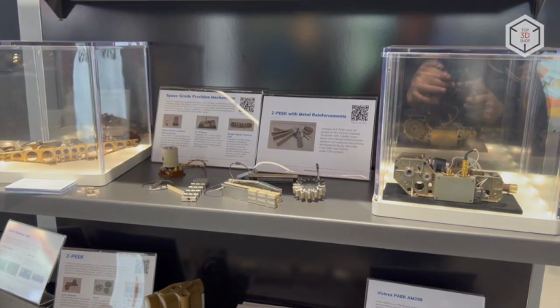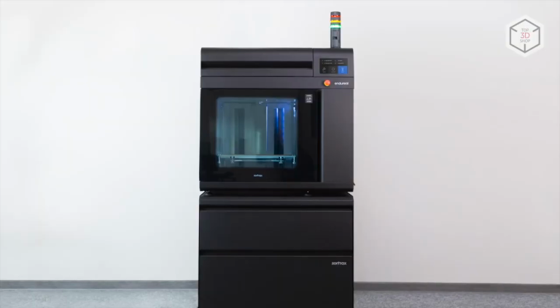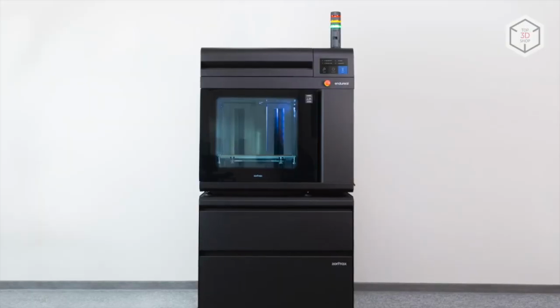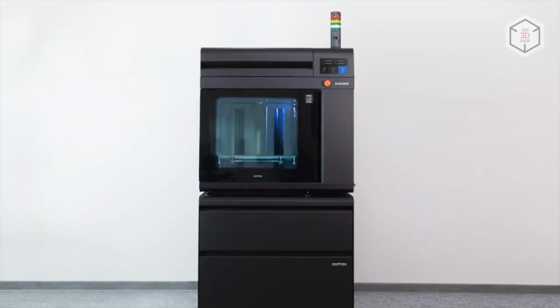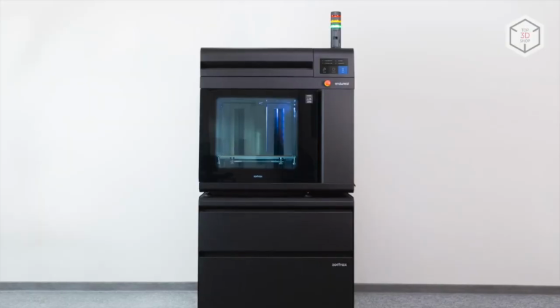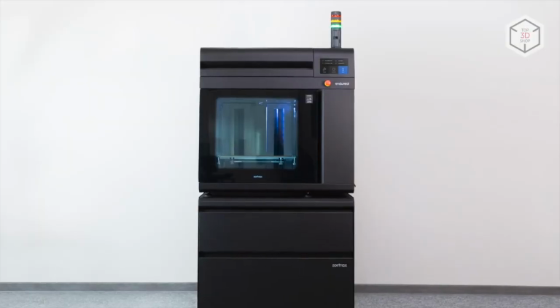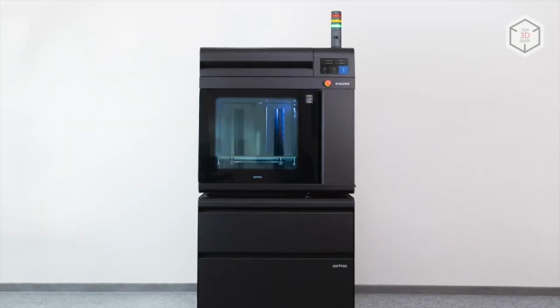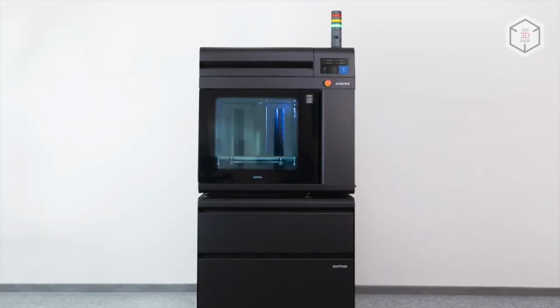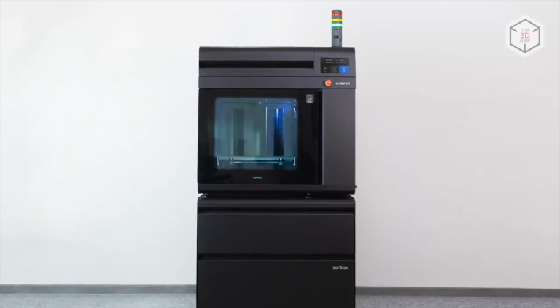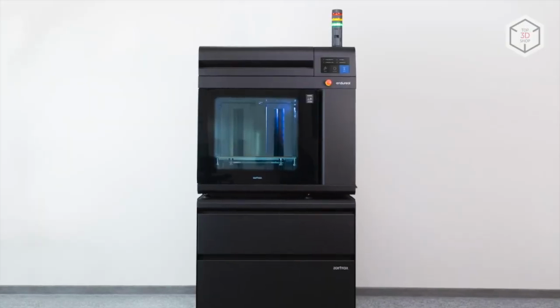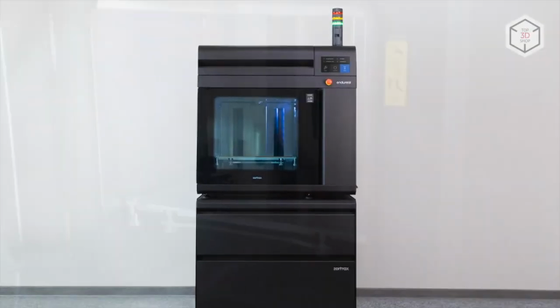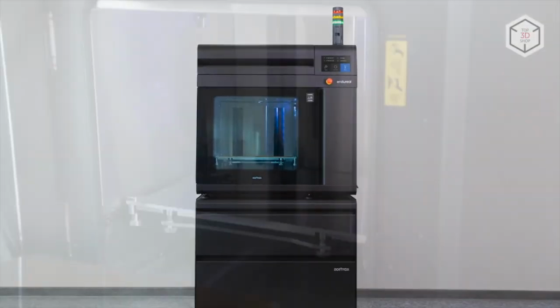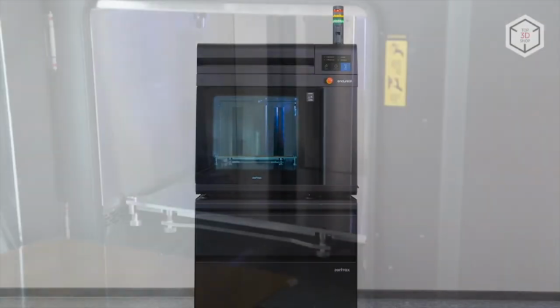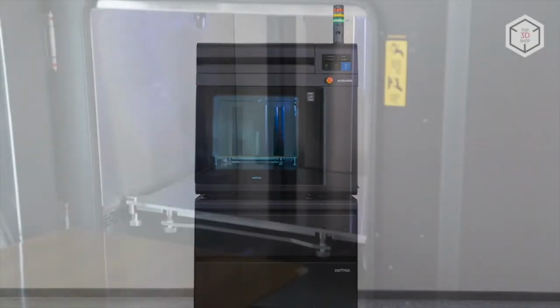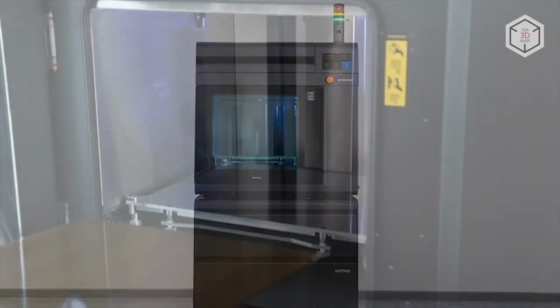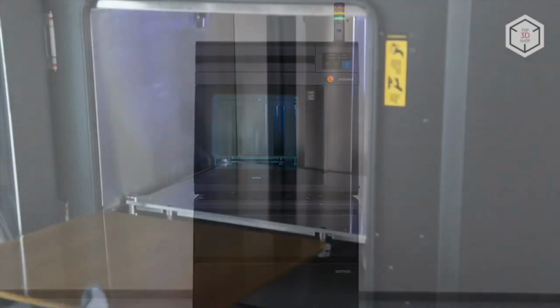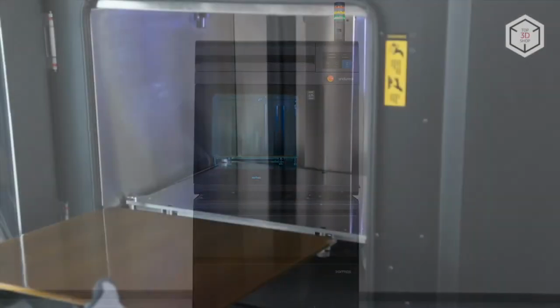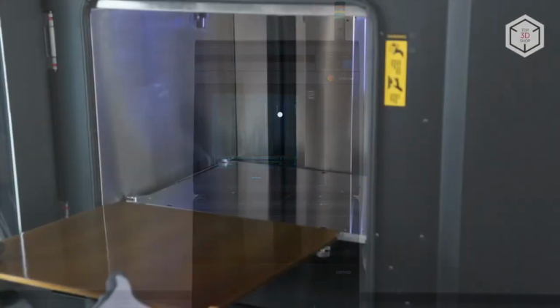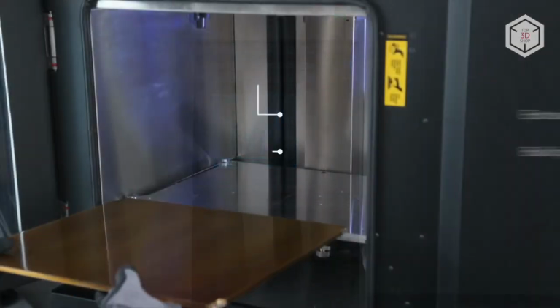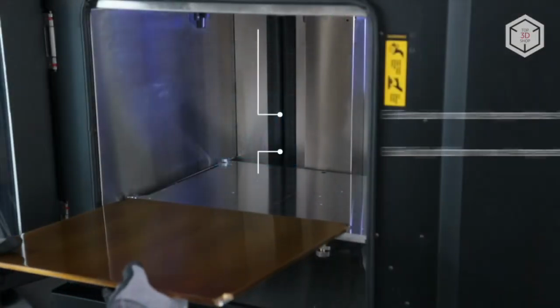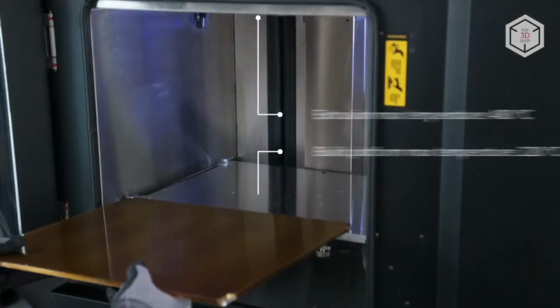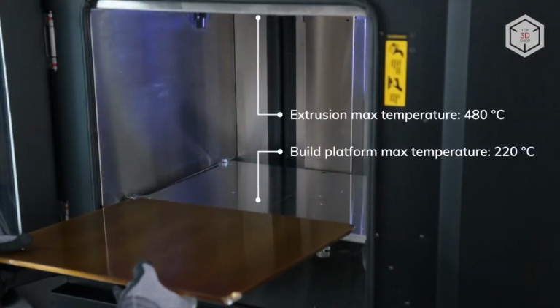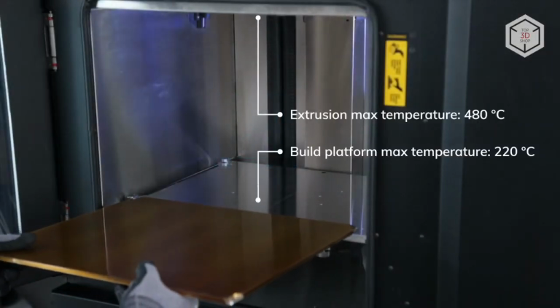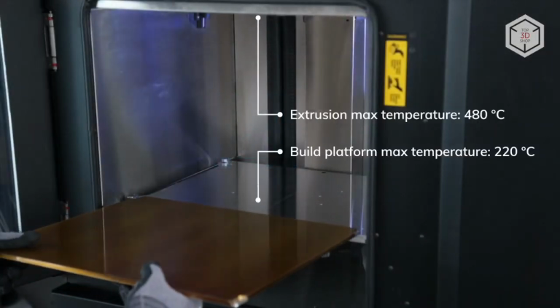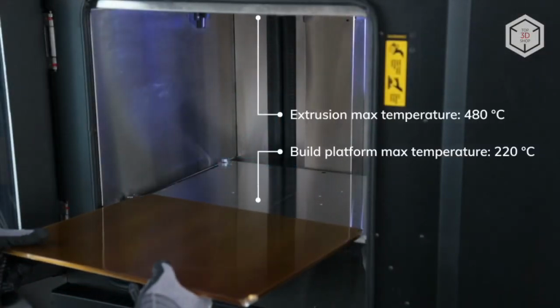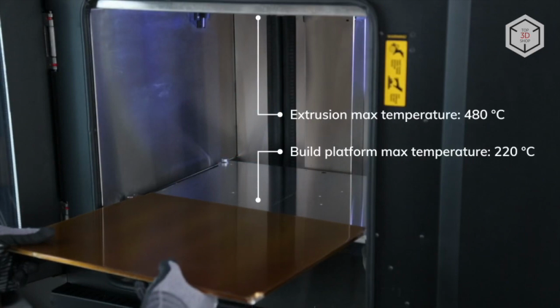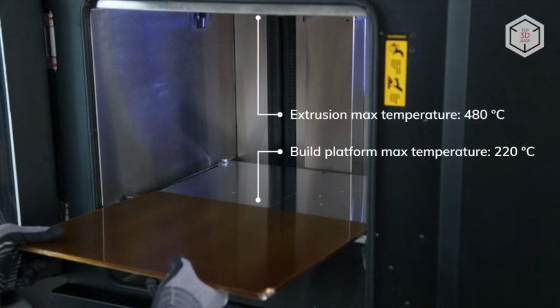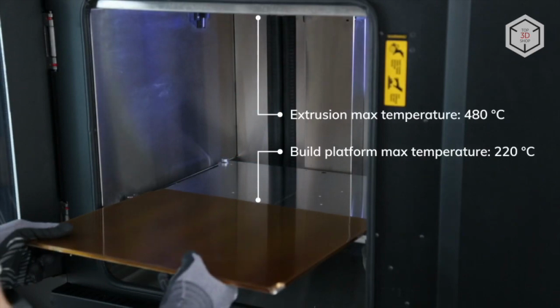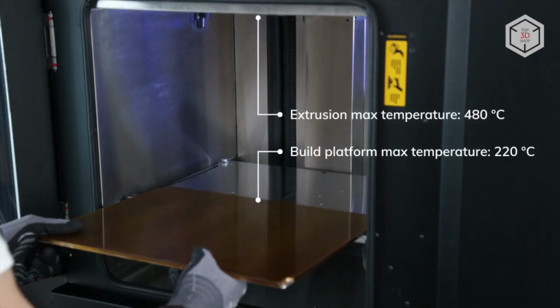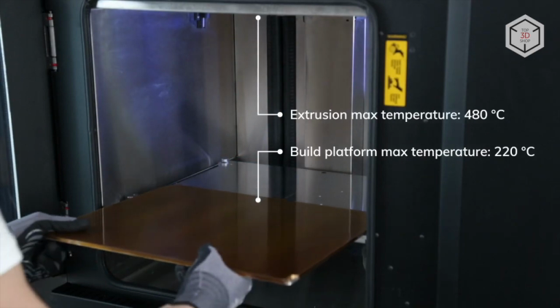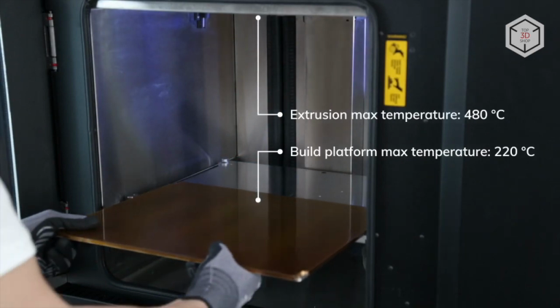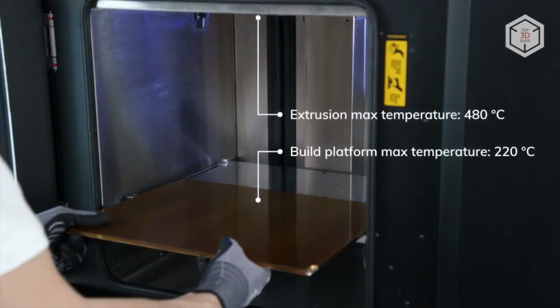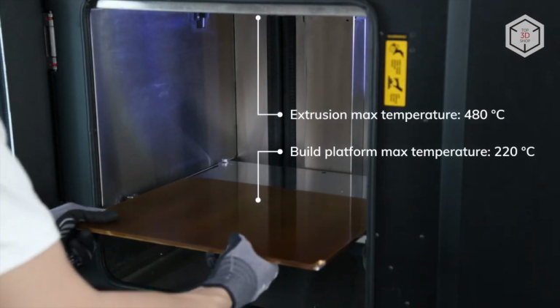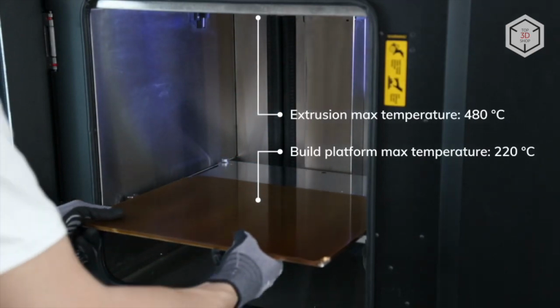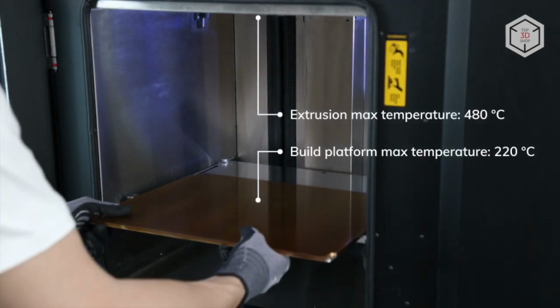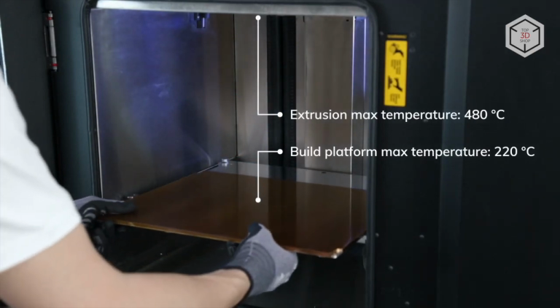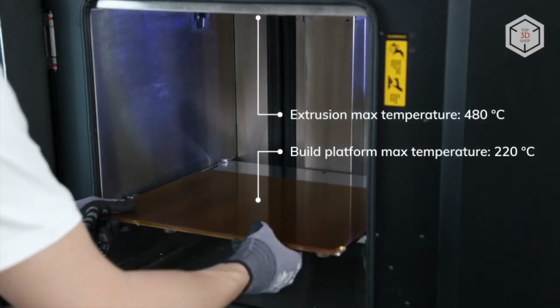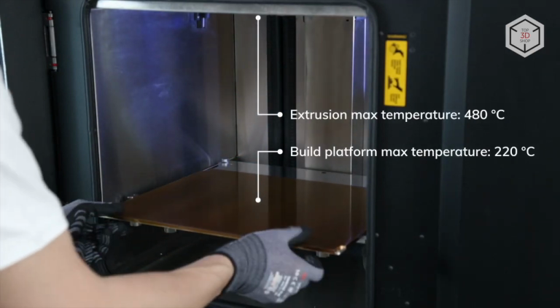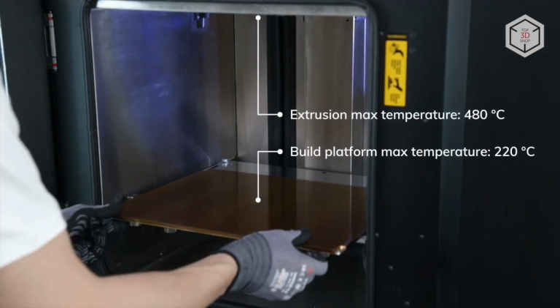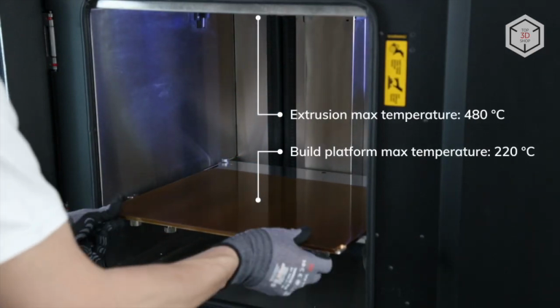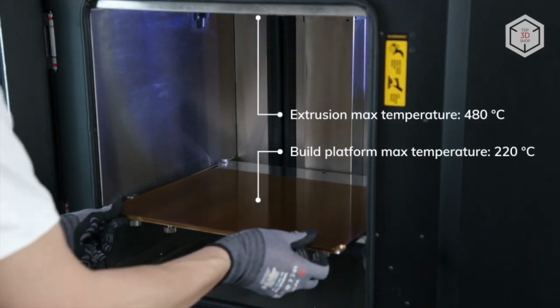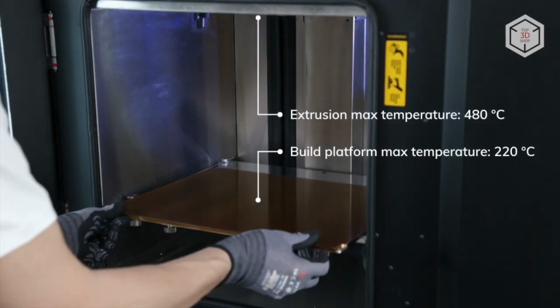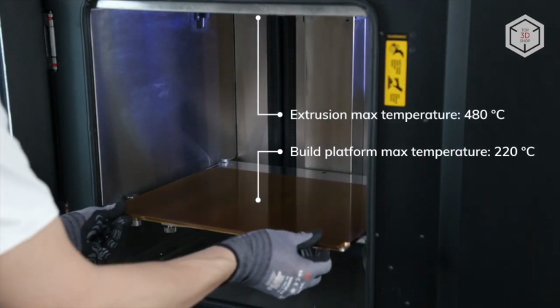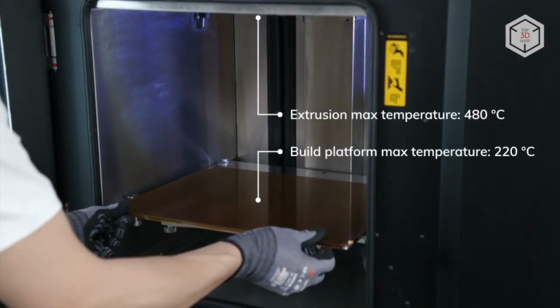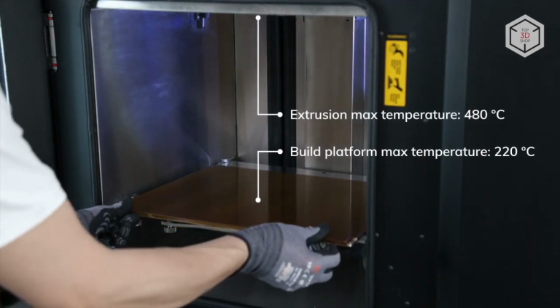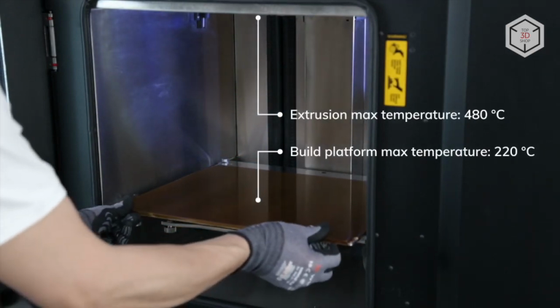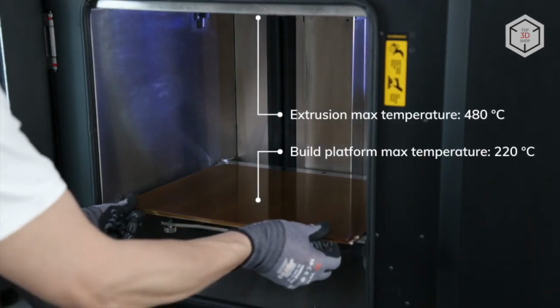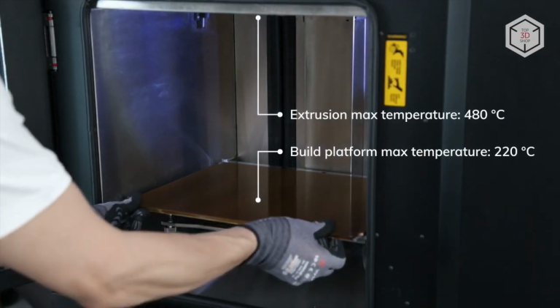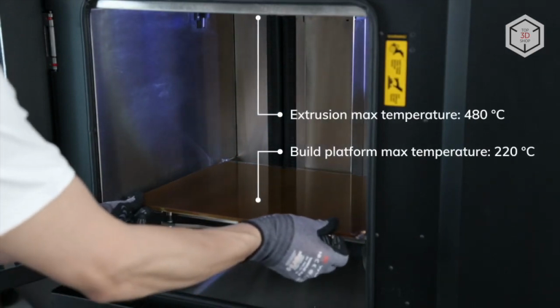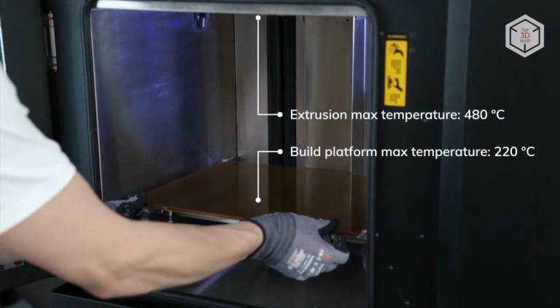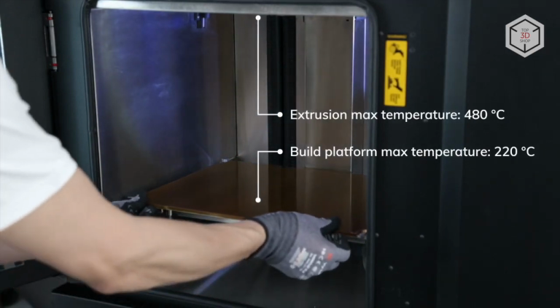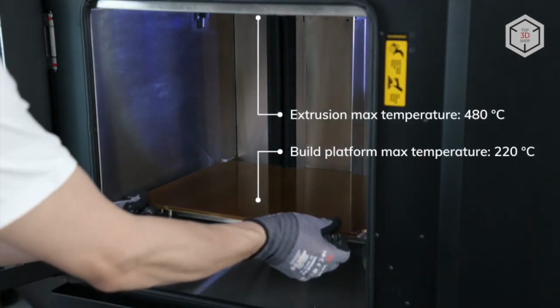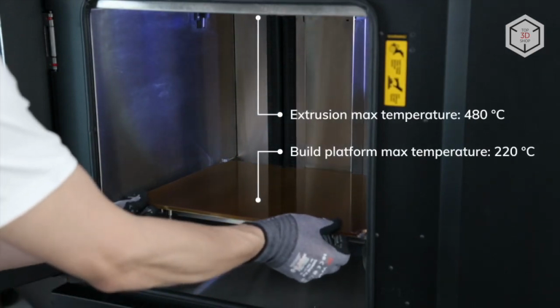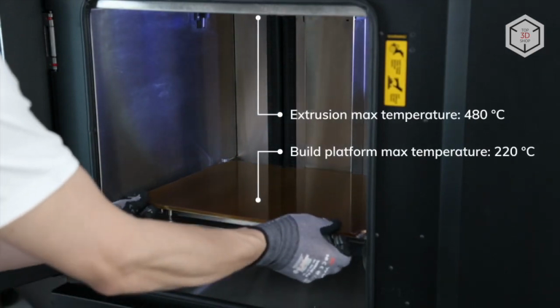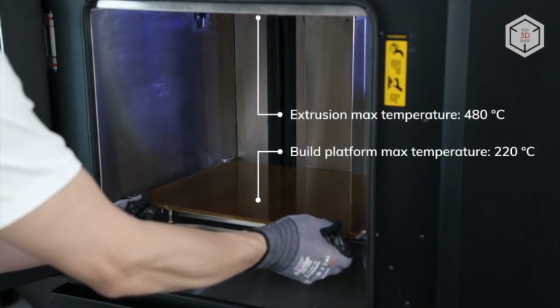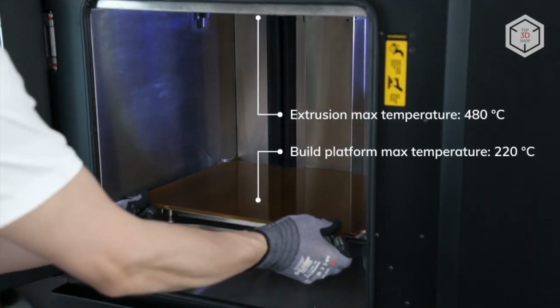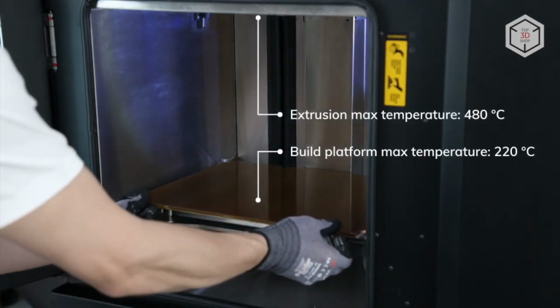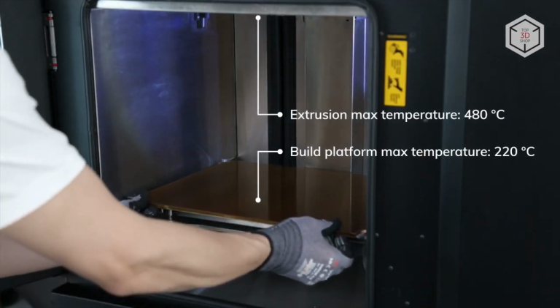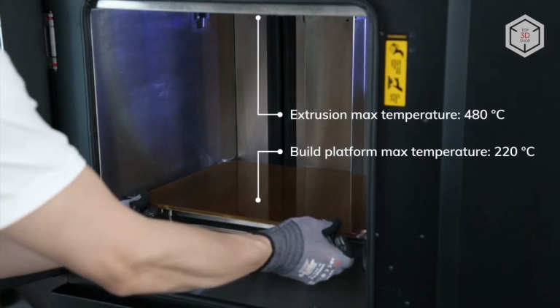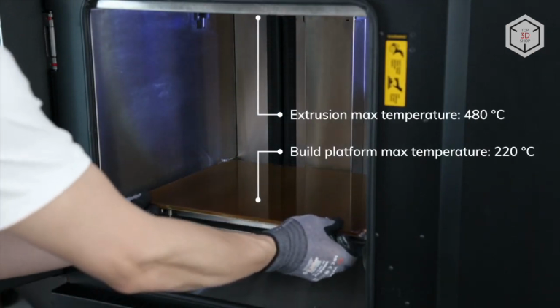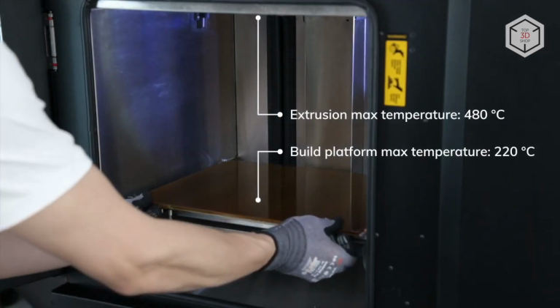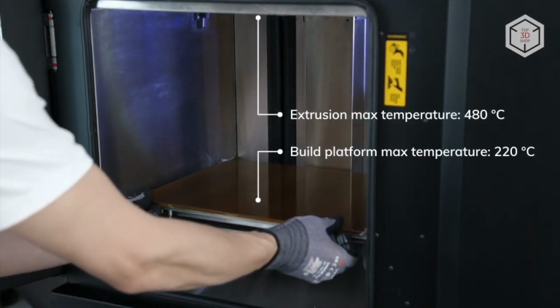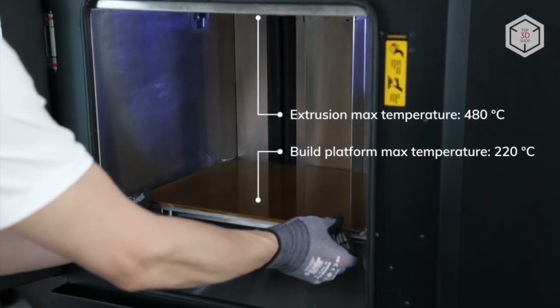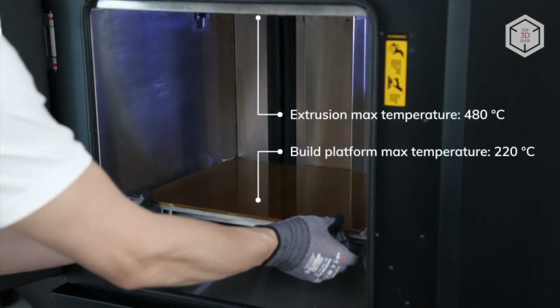The maximum temperature of the extruder can reach 480 degrees Celsius, with the aluminum print bed heating up to 220 degrees.